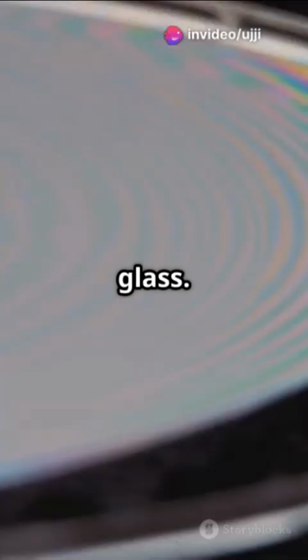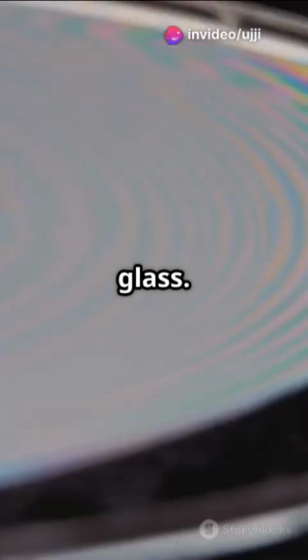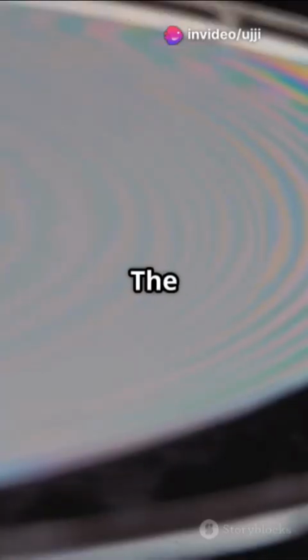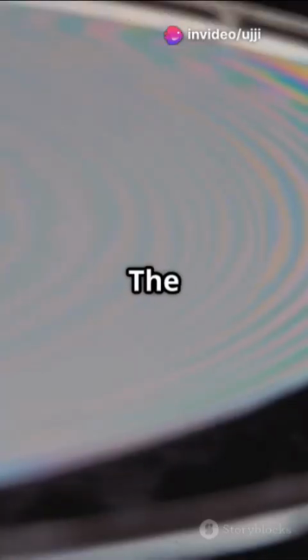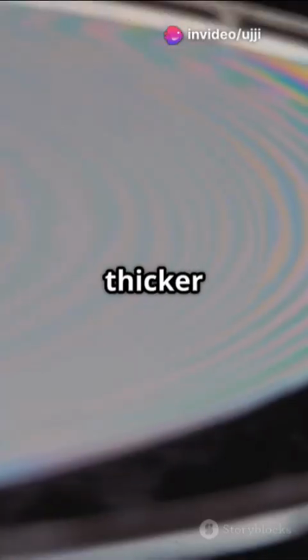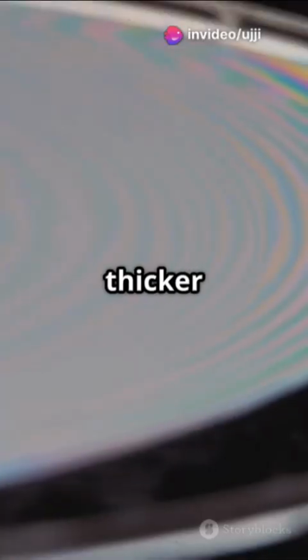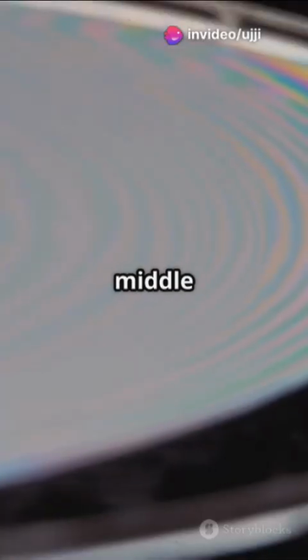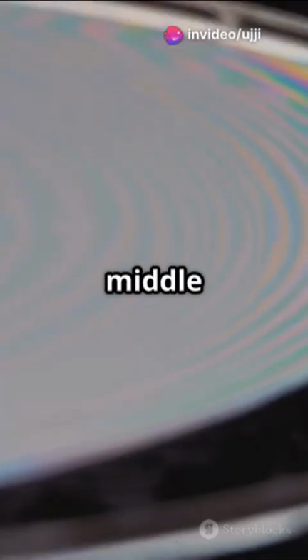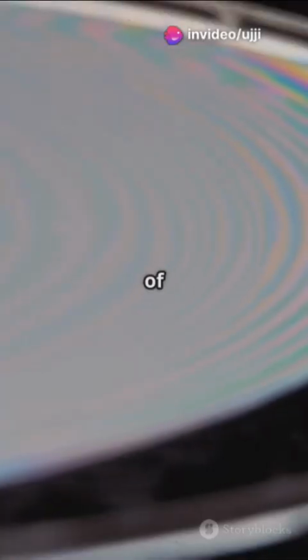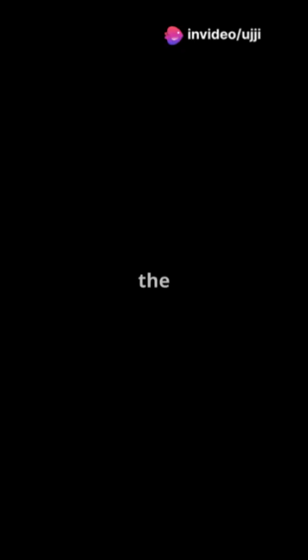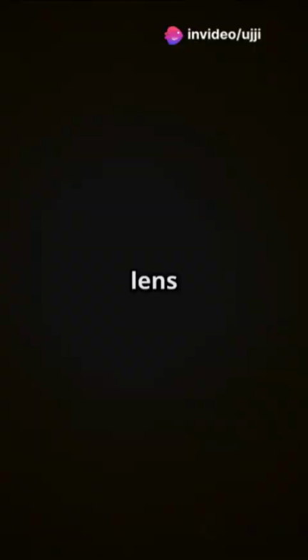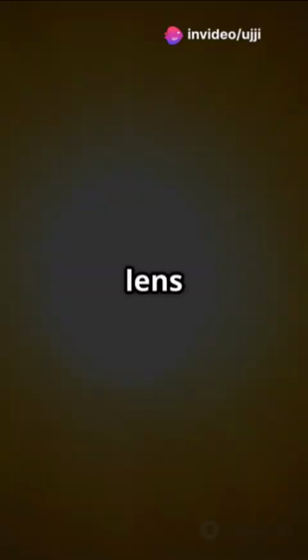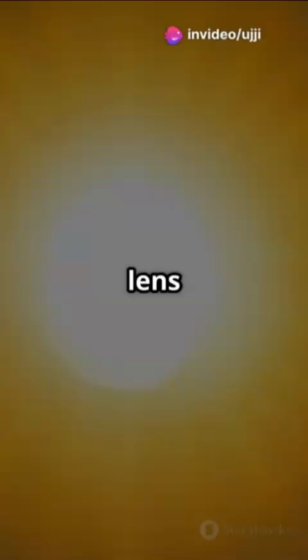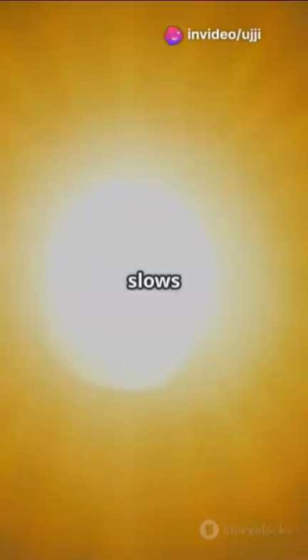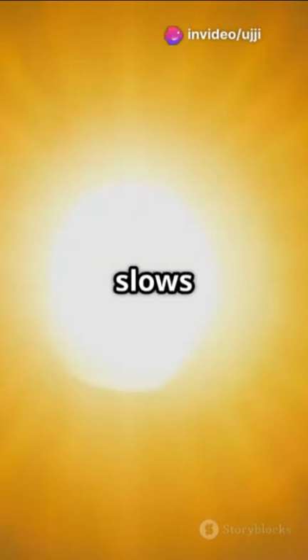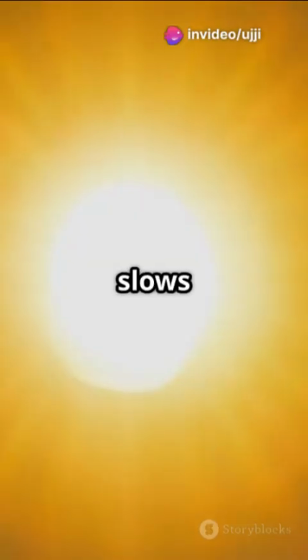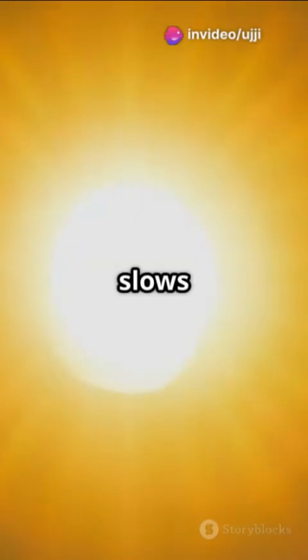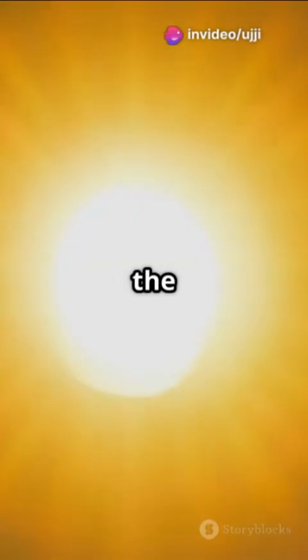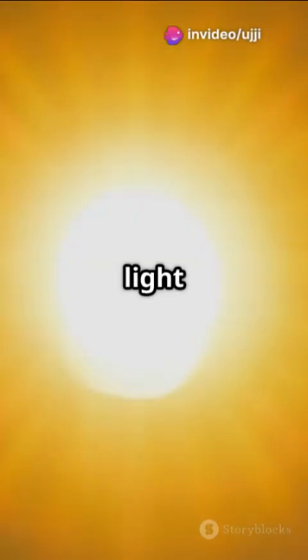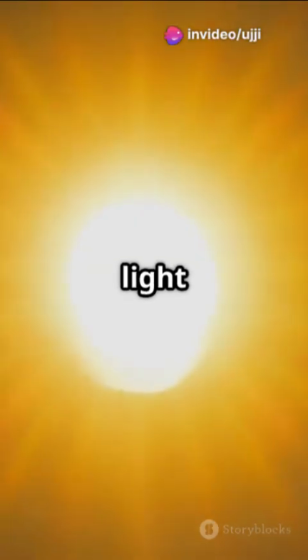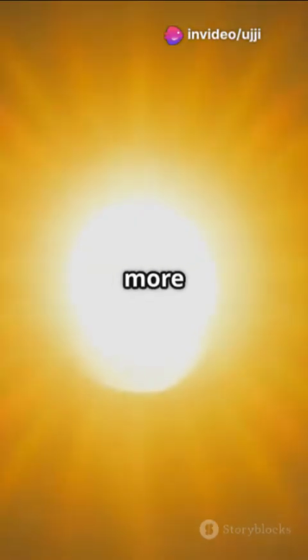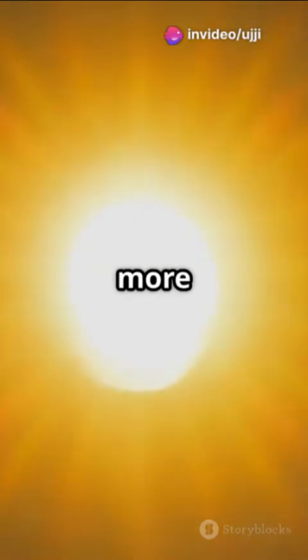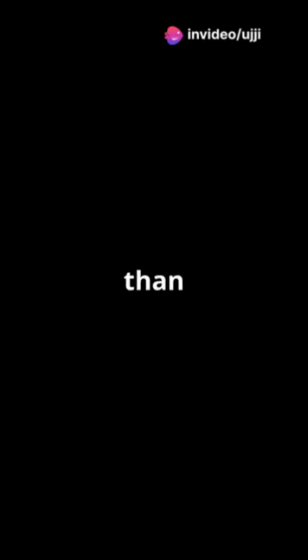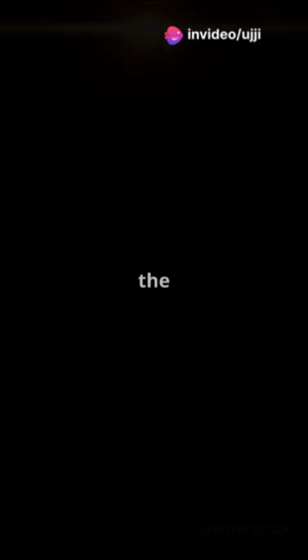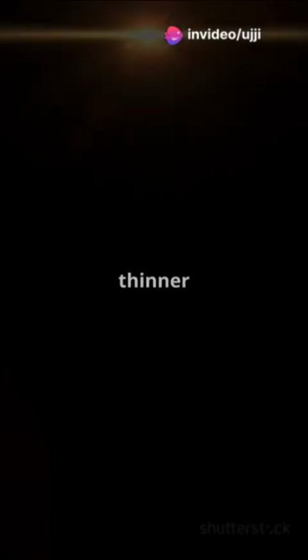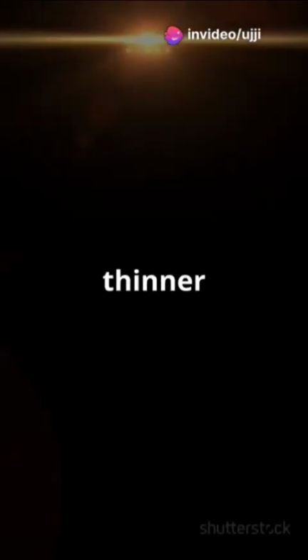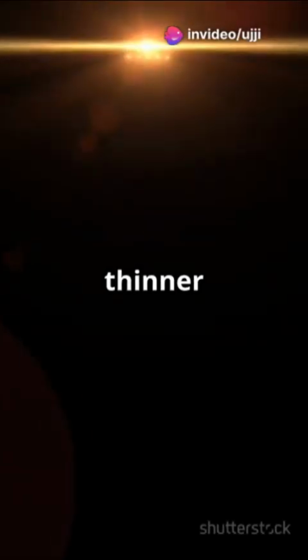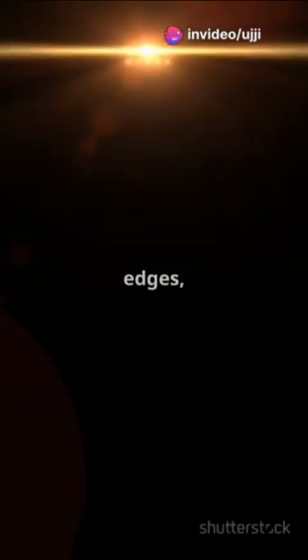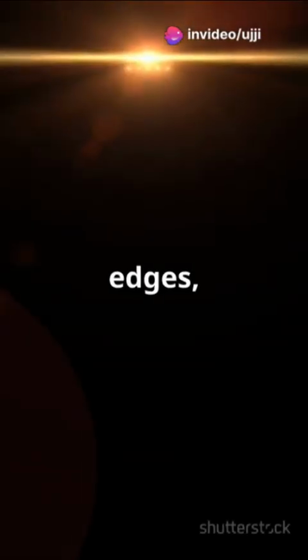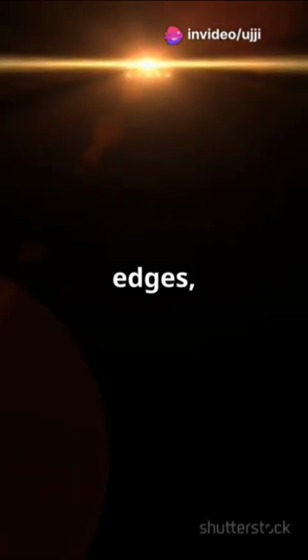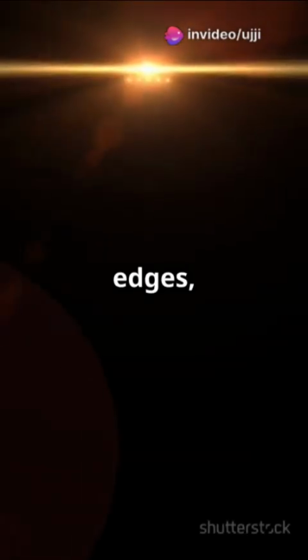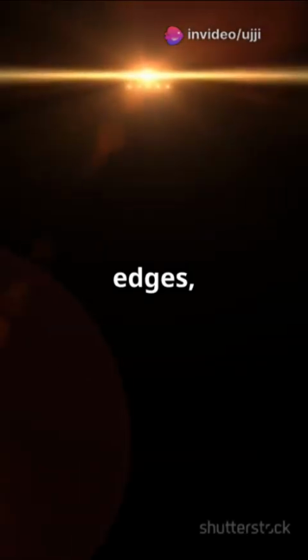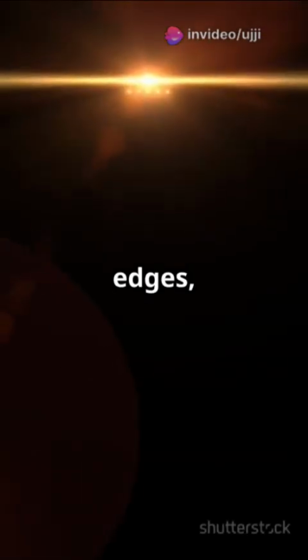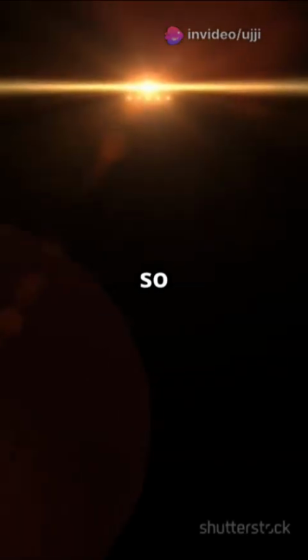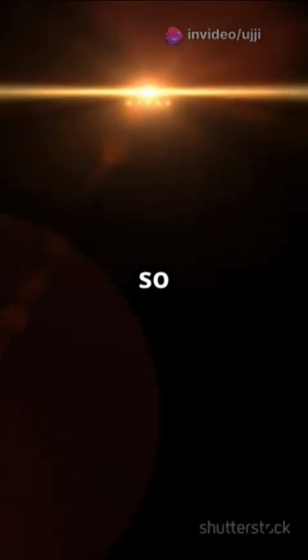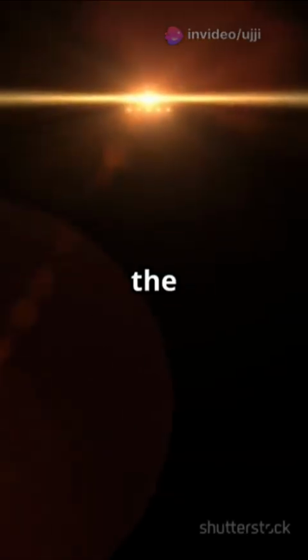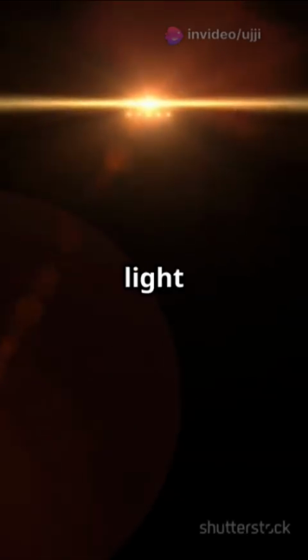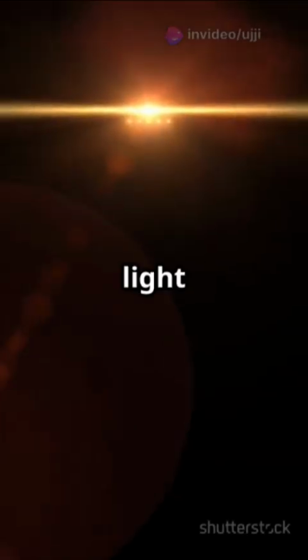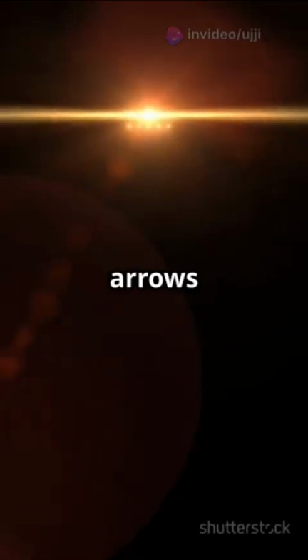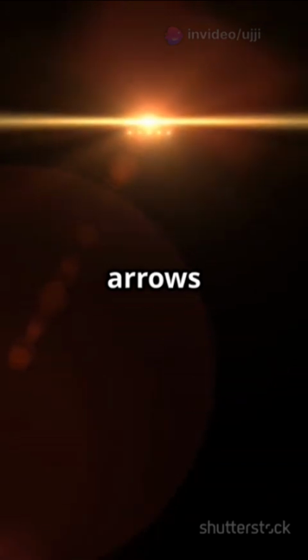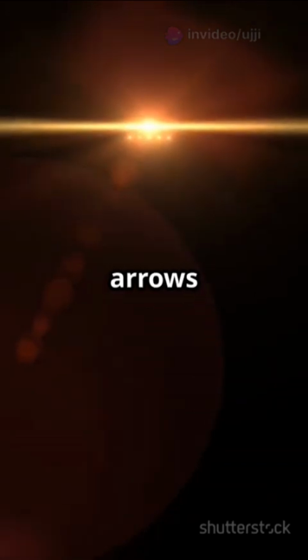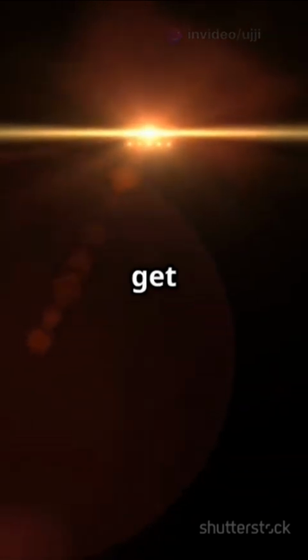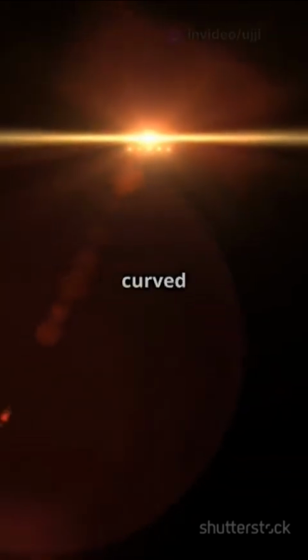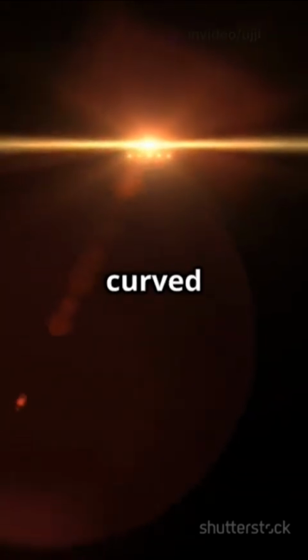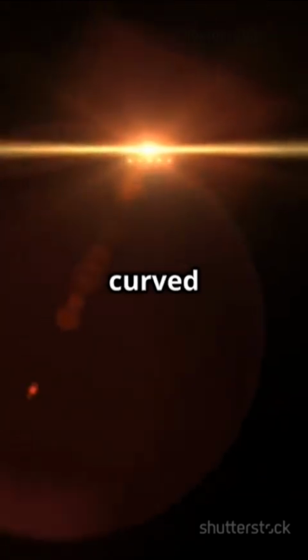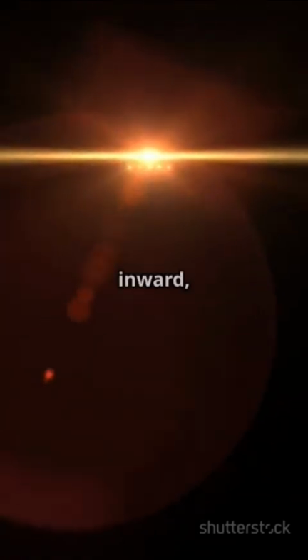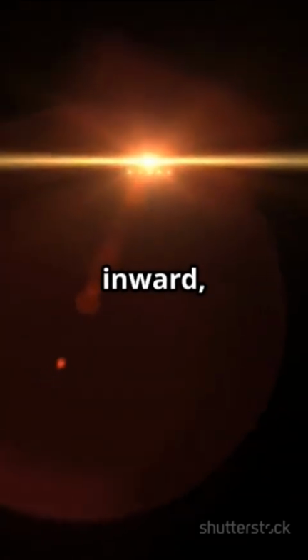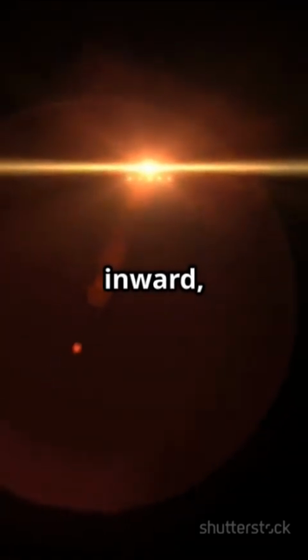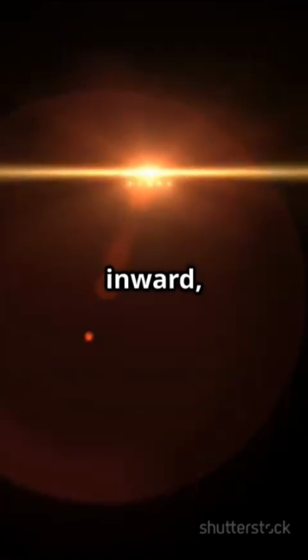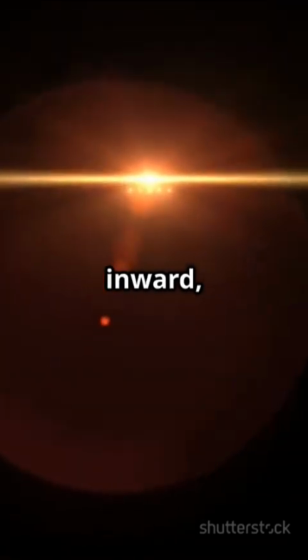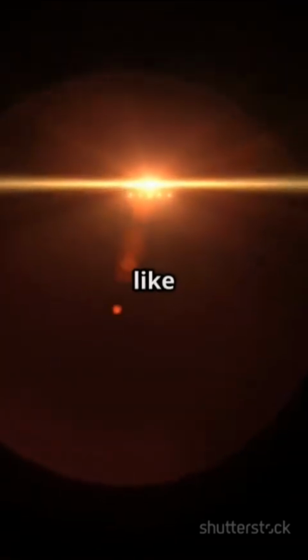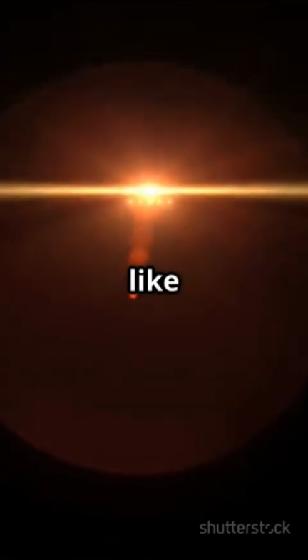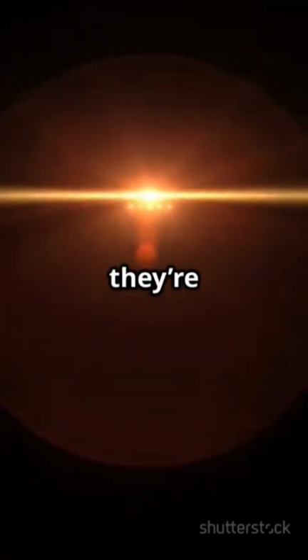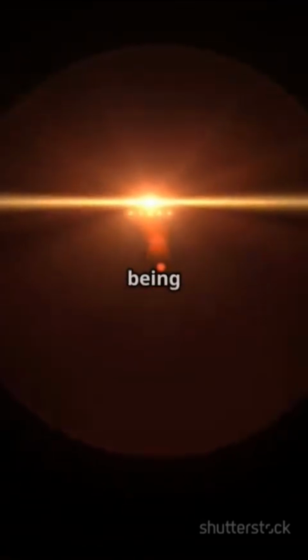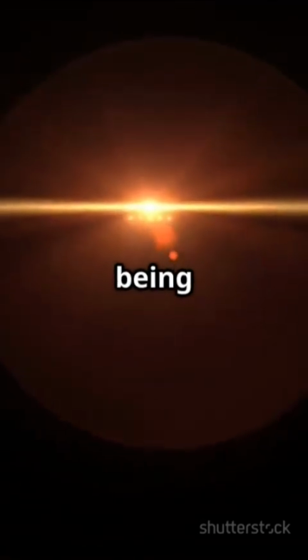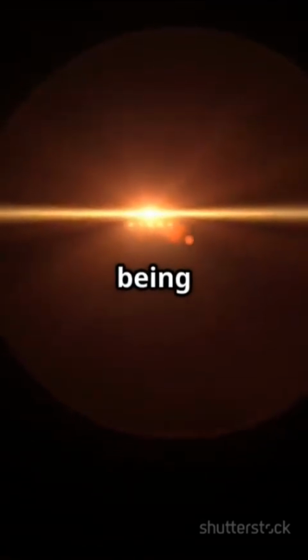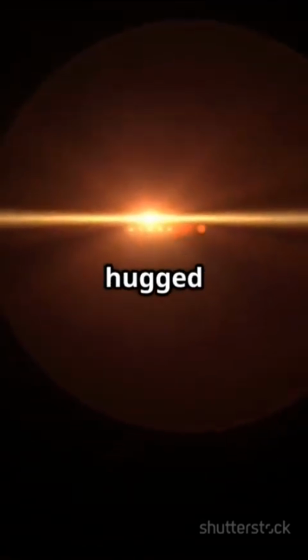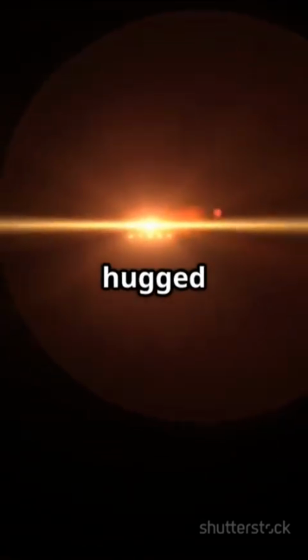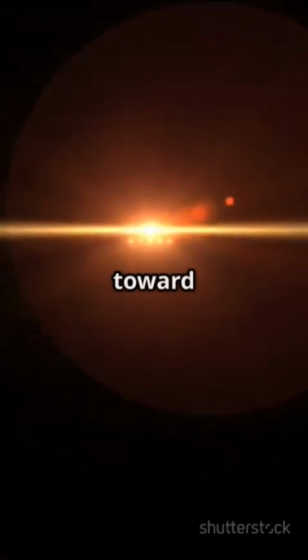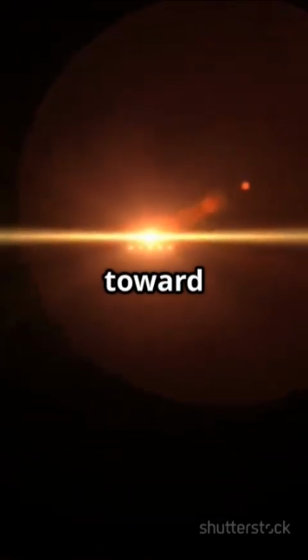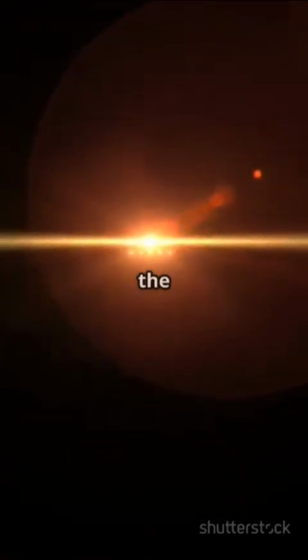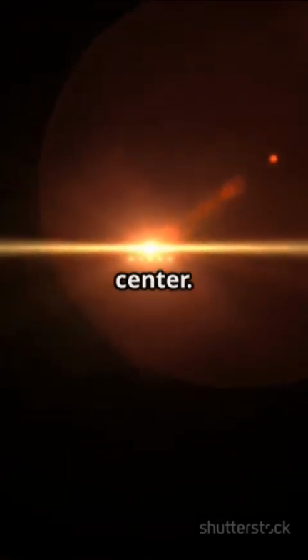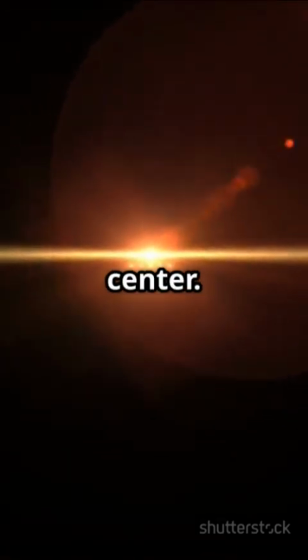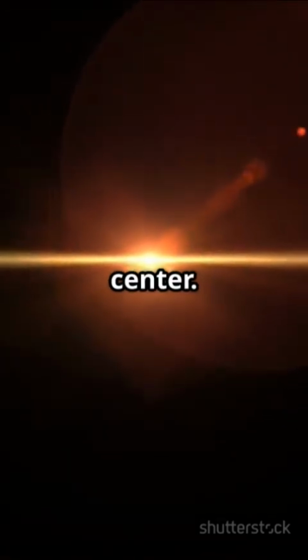The thicker middle of the lens slows the light more than the thinner edges, so the light arrows get curved inward, like they're being hugged toward the center.